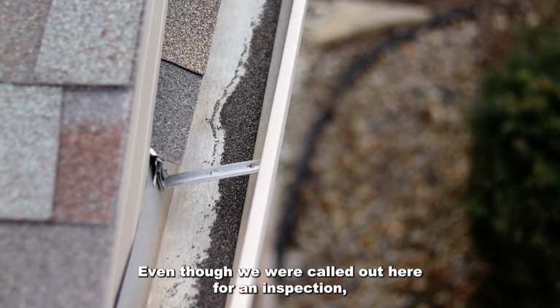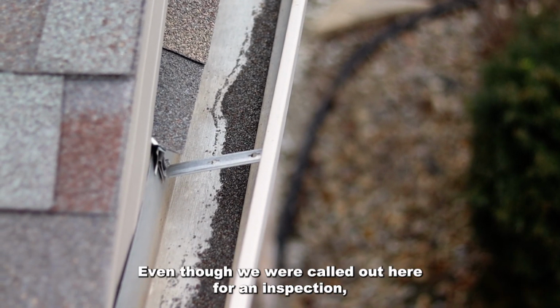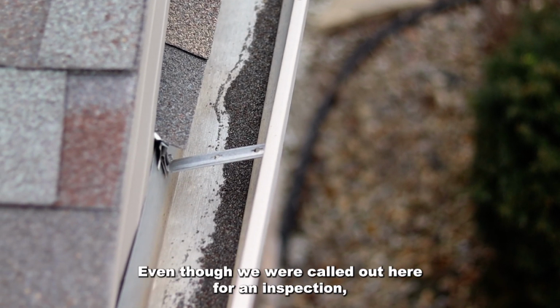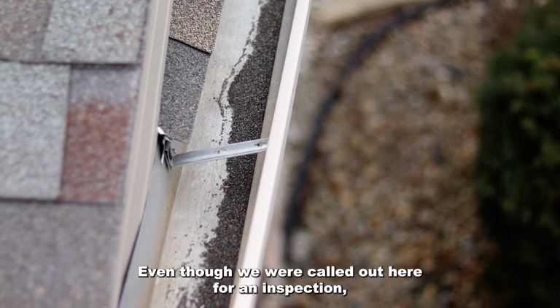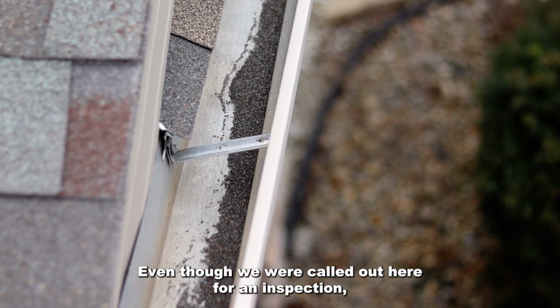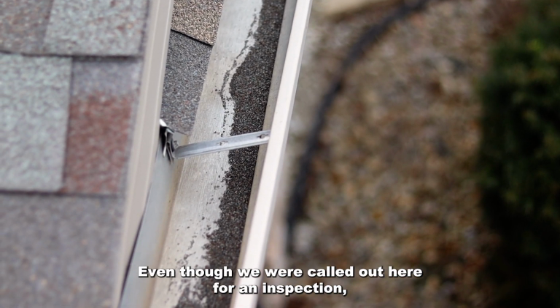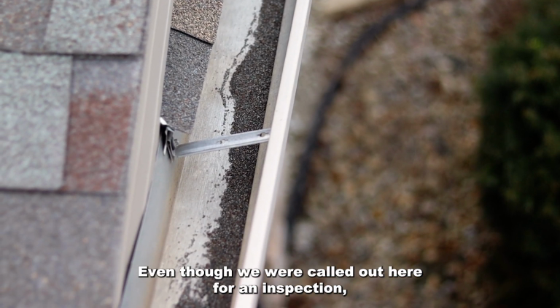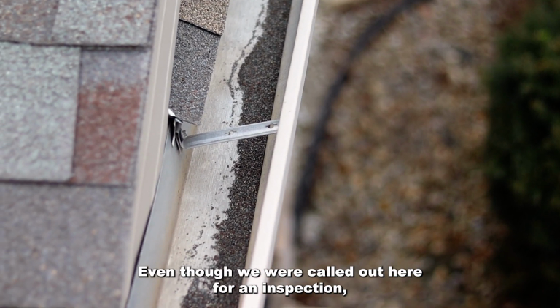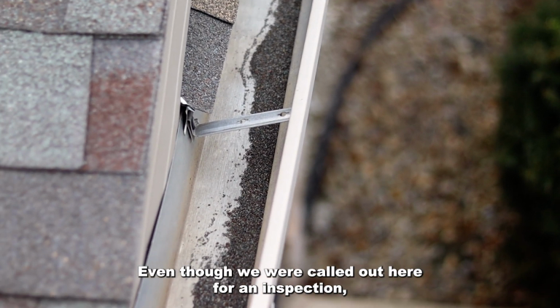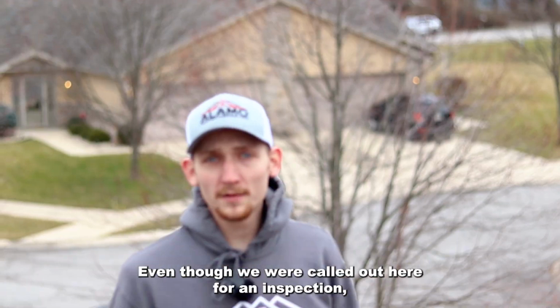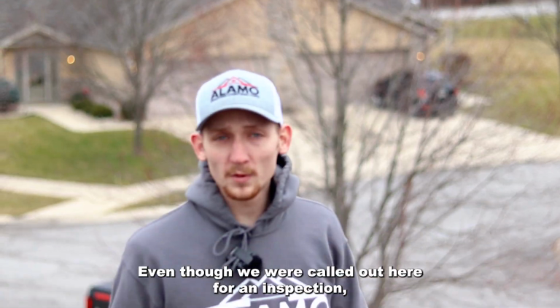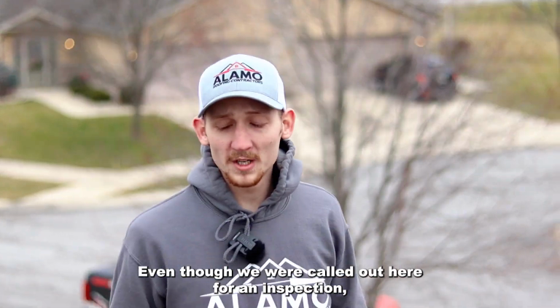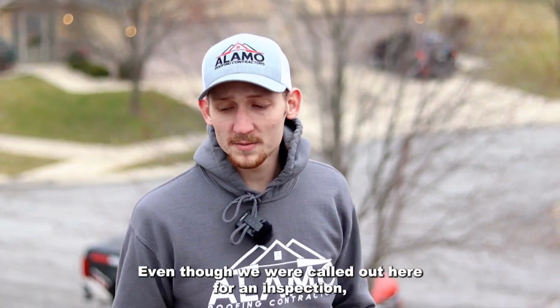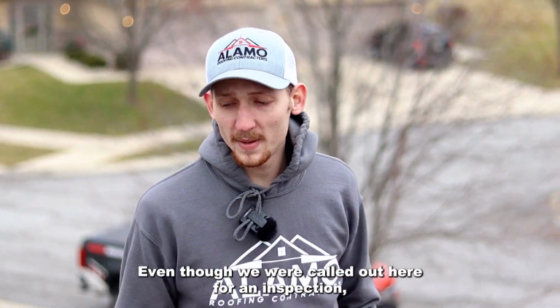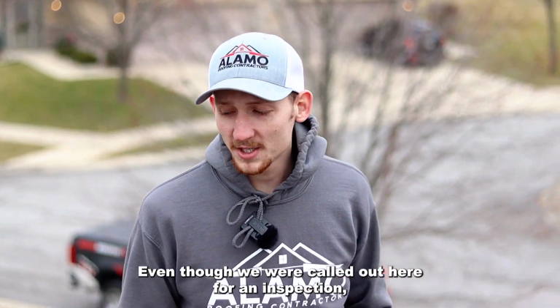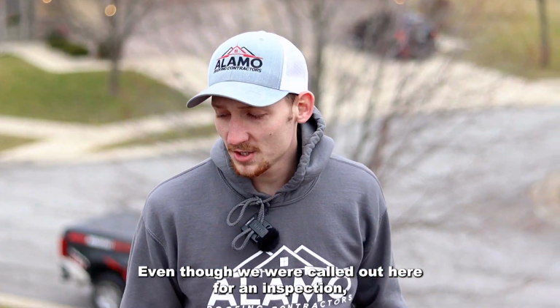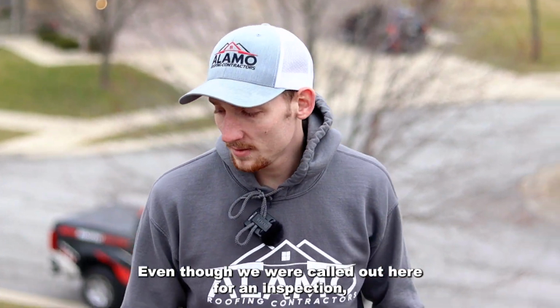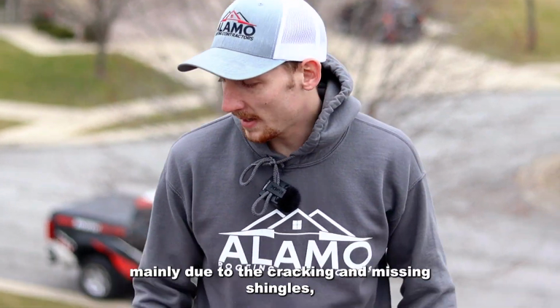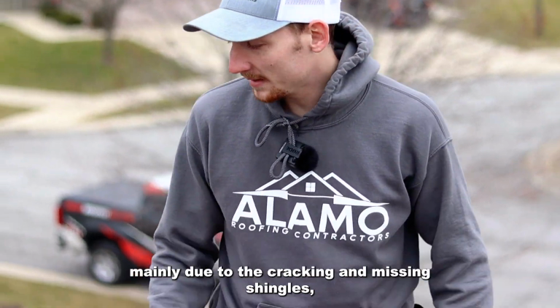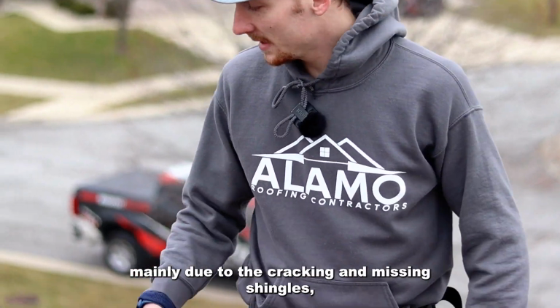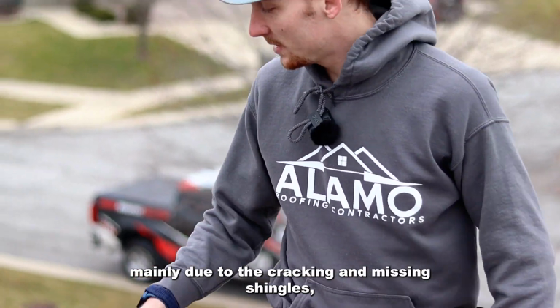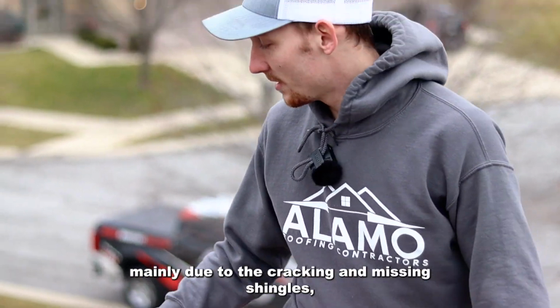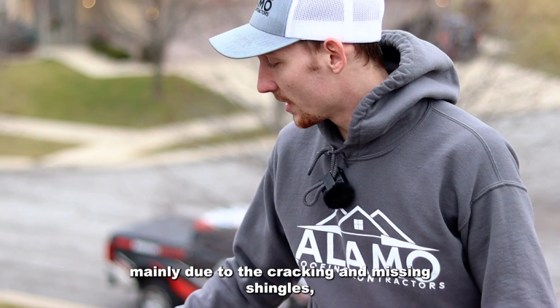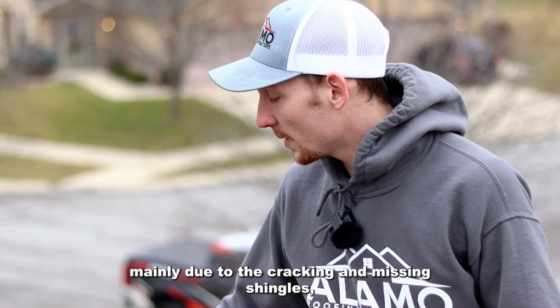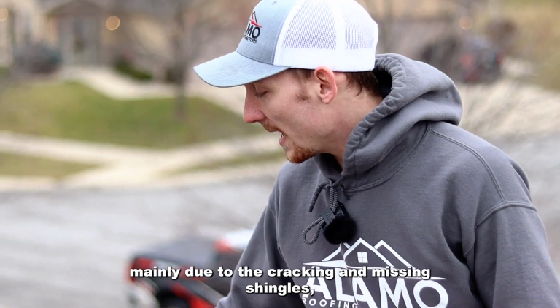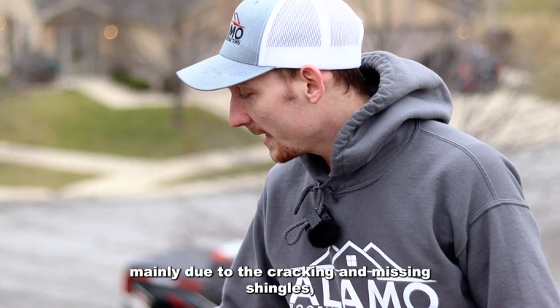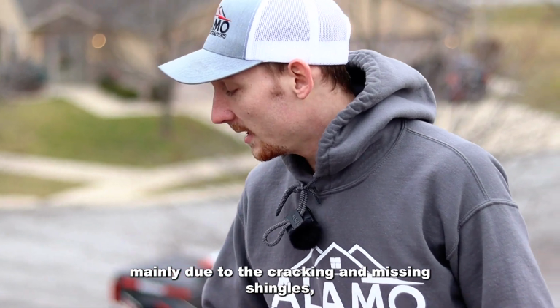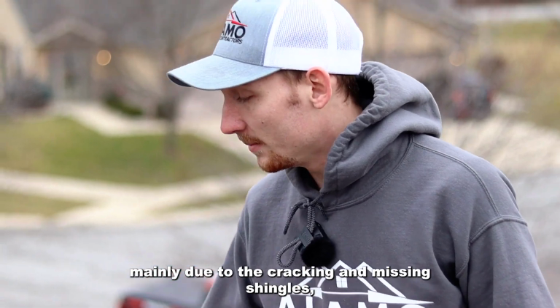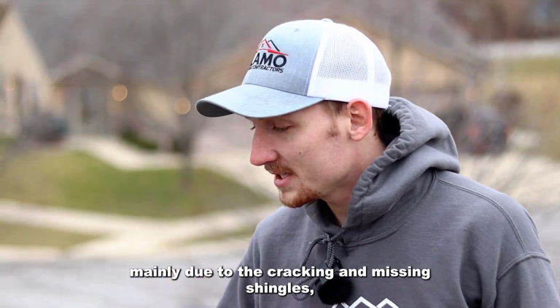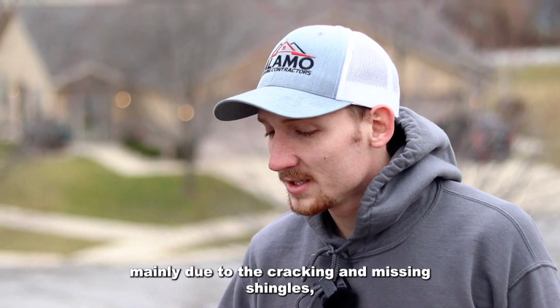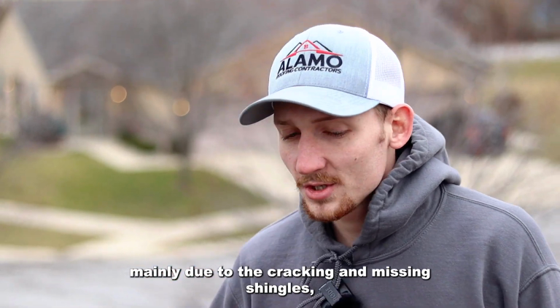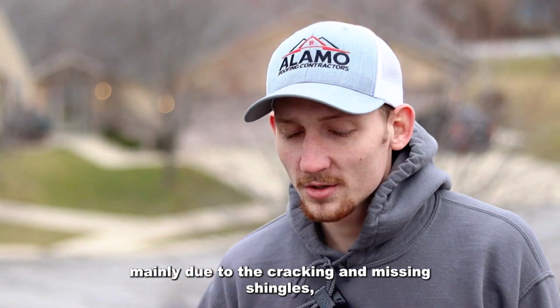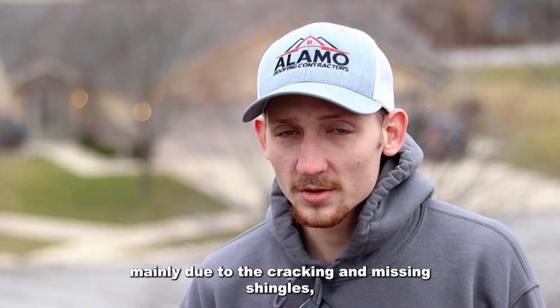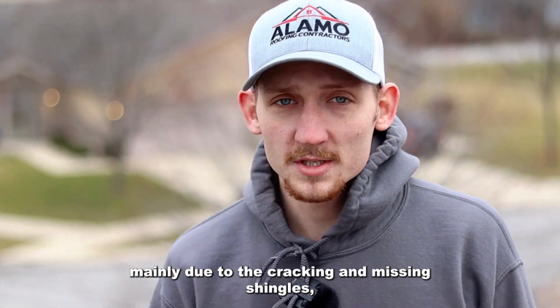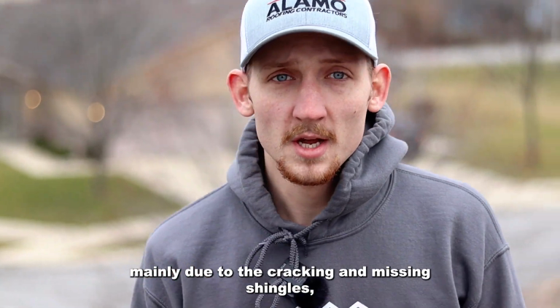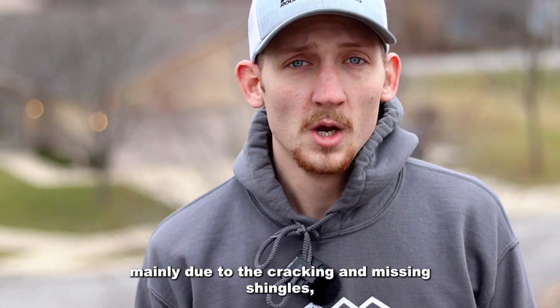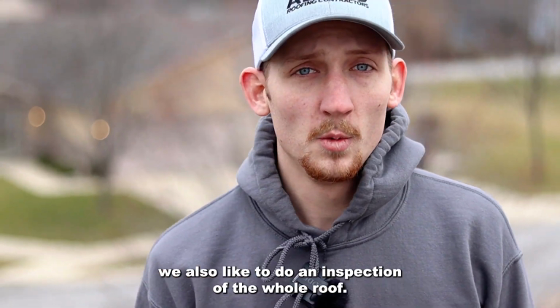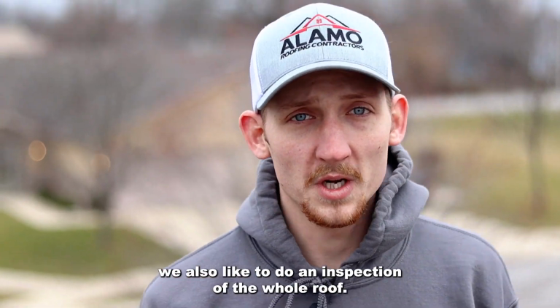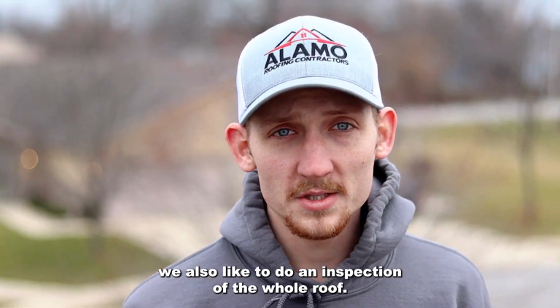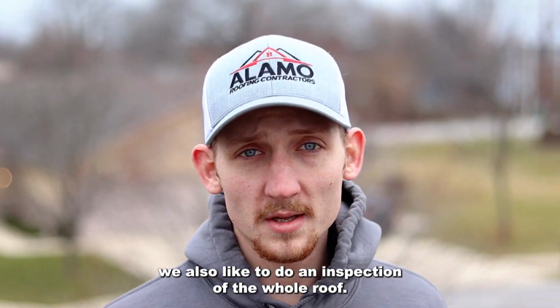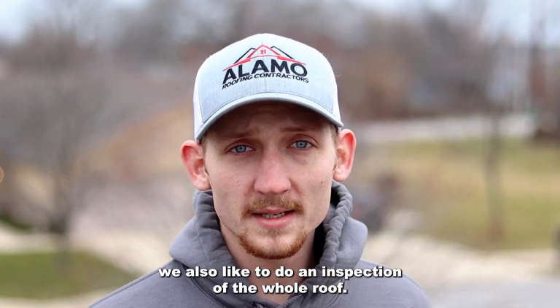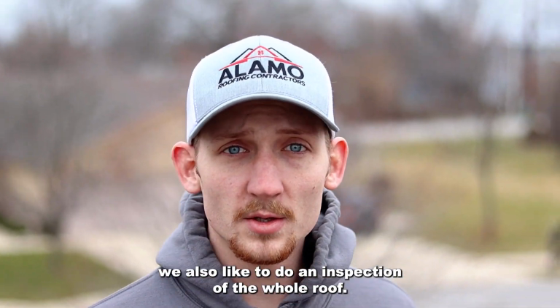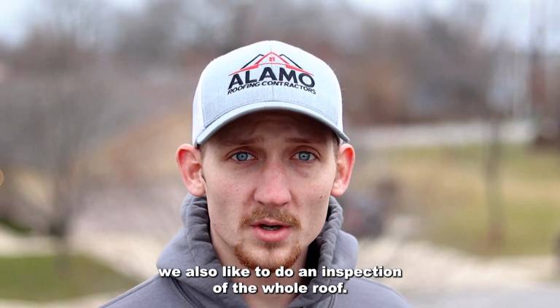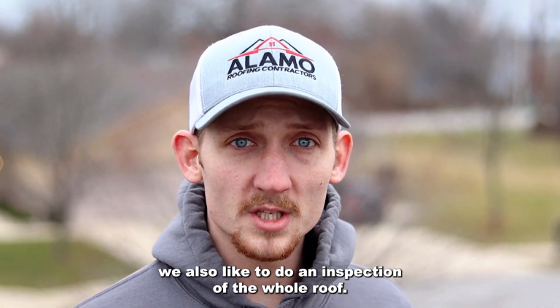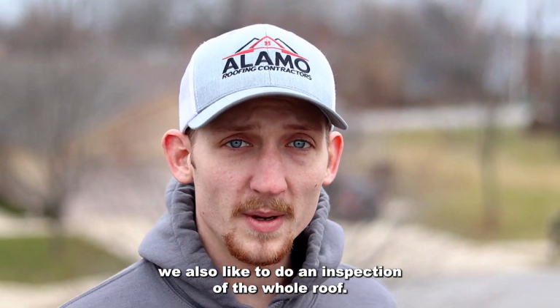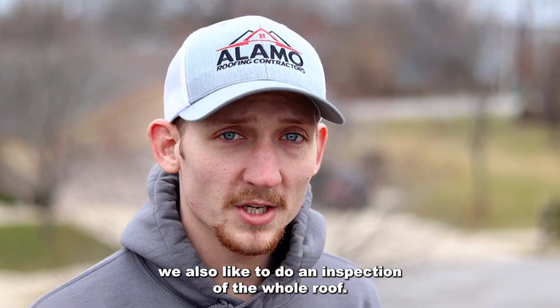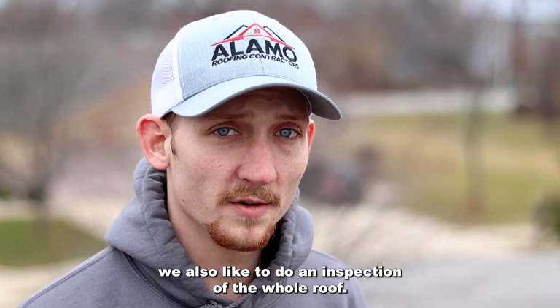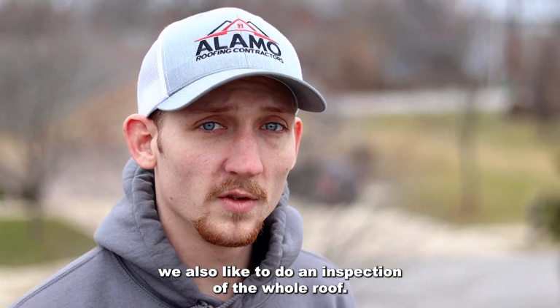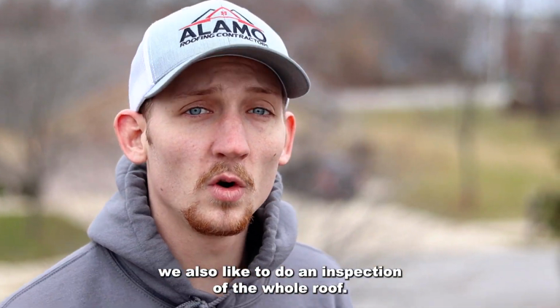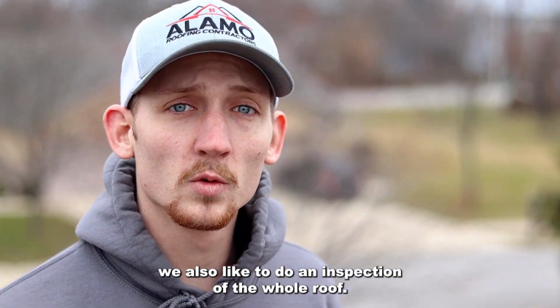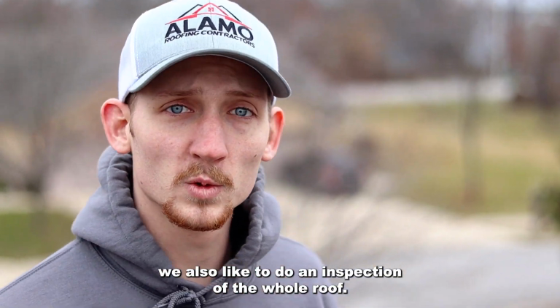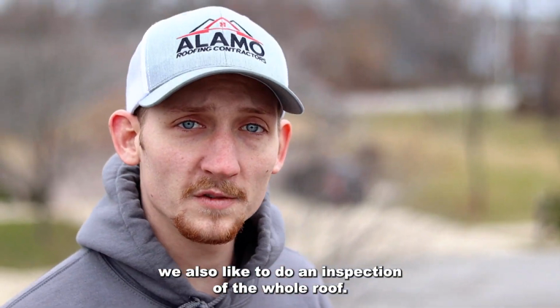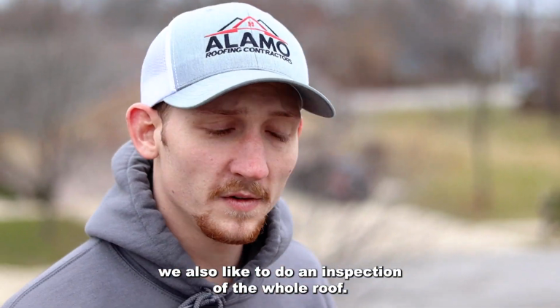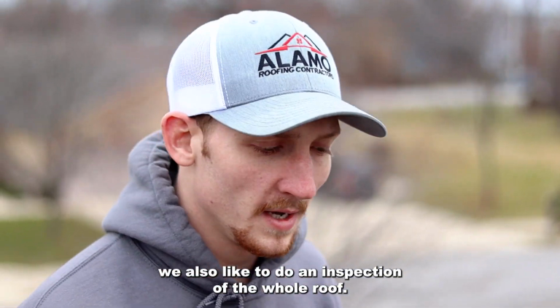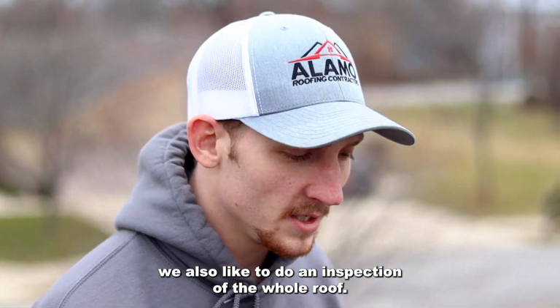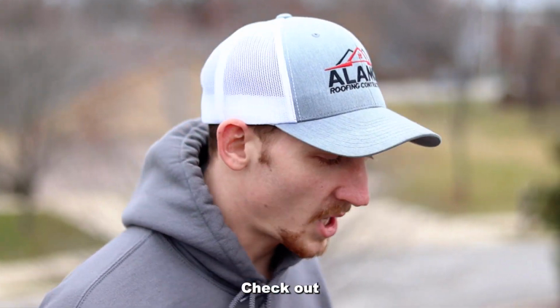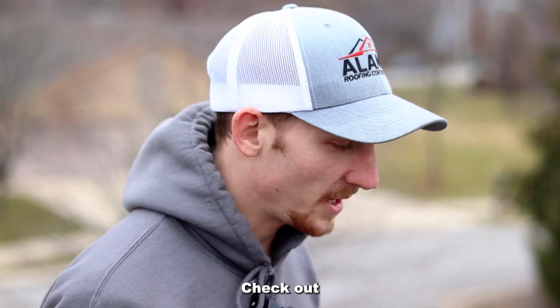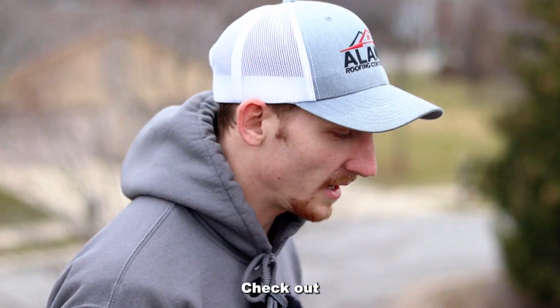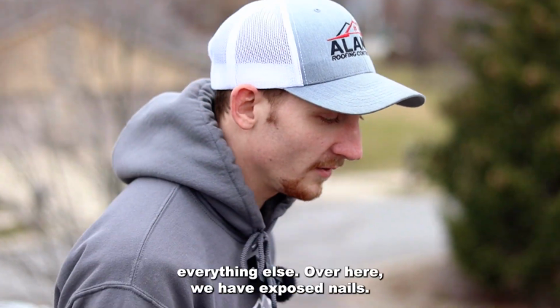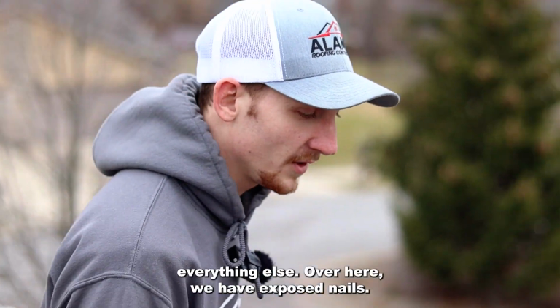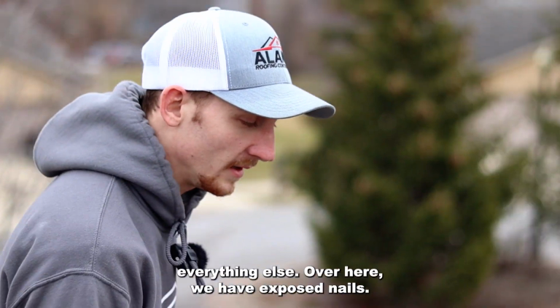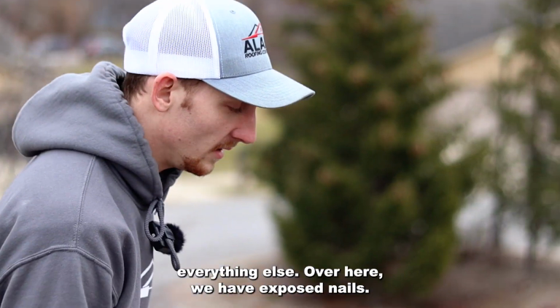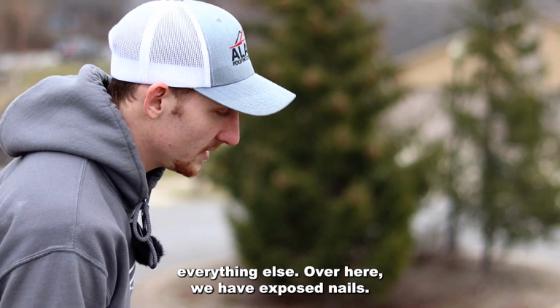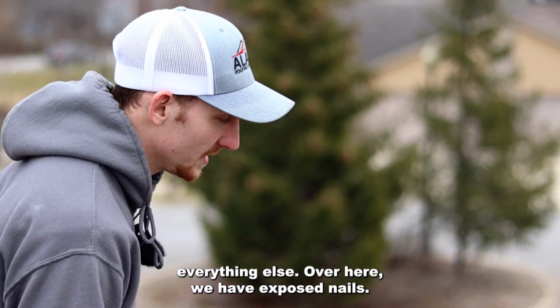Even though we were called out here for an inspection mainly due to the cracking and missing shingles, we also like to do an inspection of the whole roof and check out everything else.